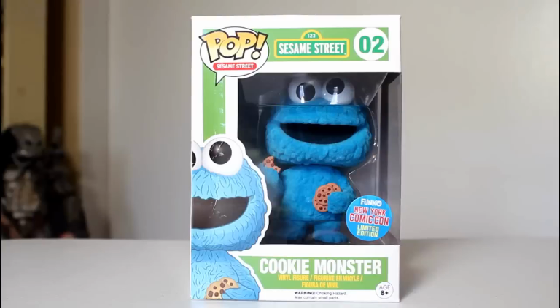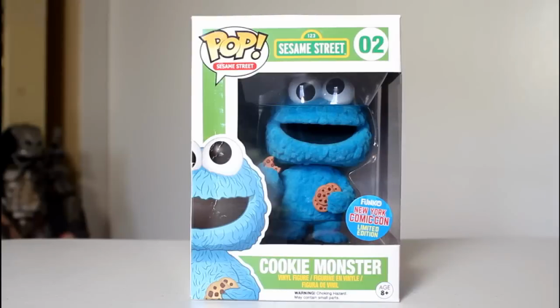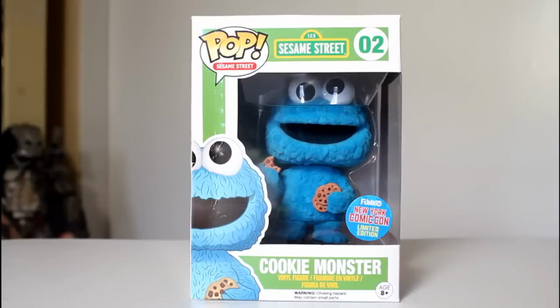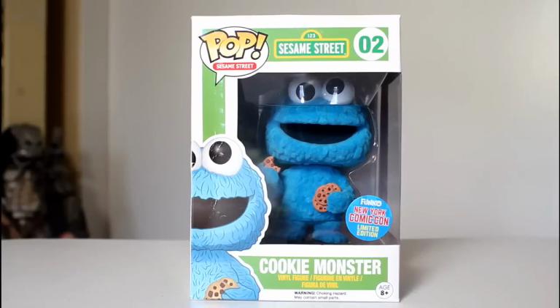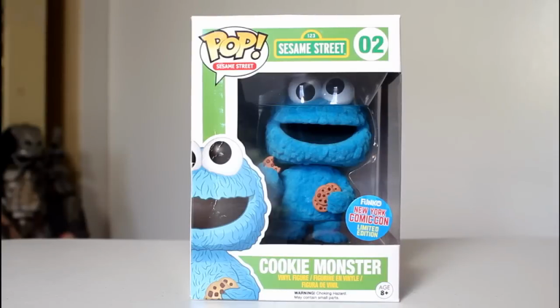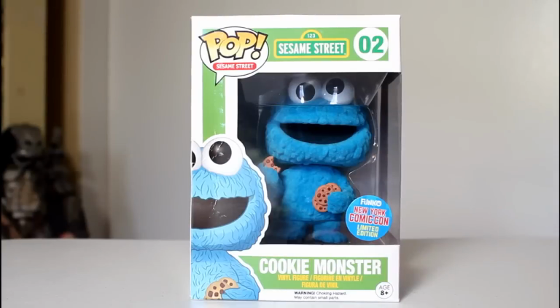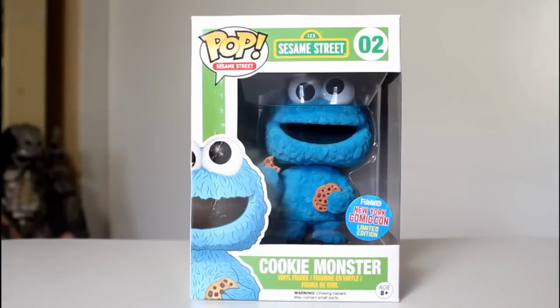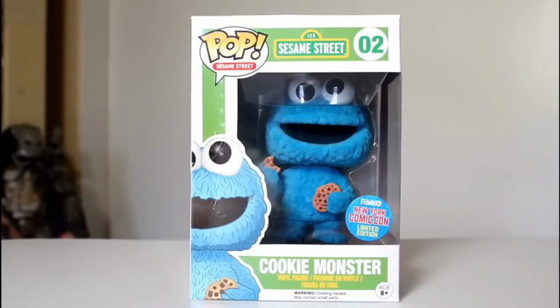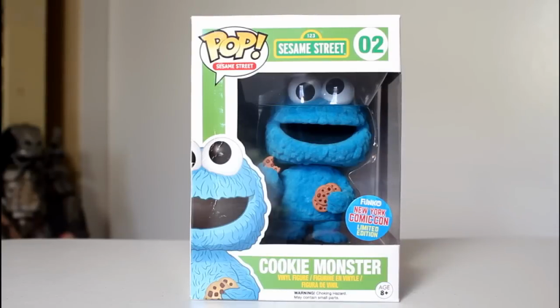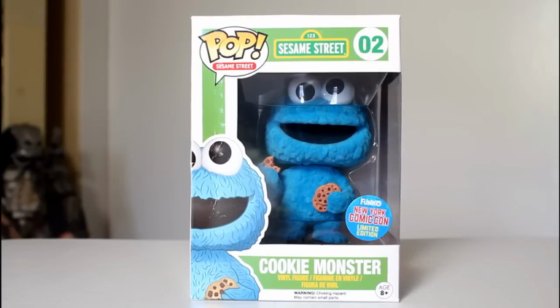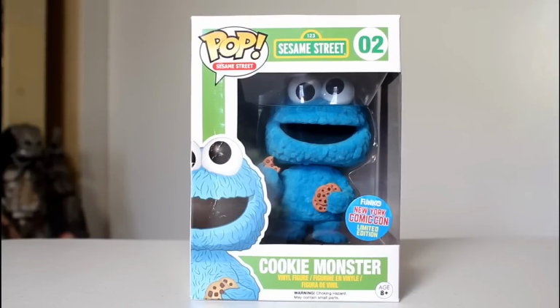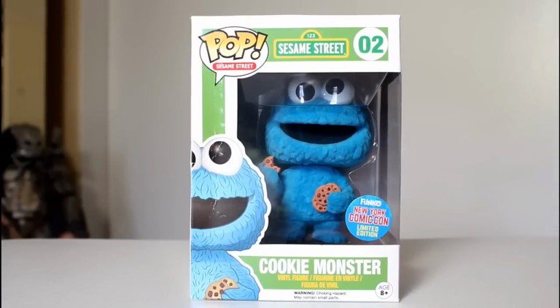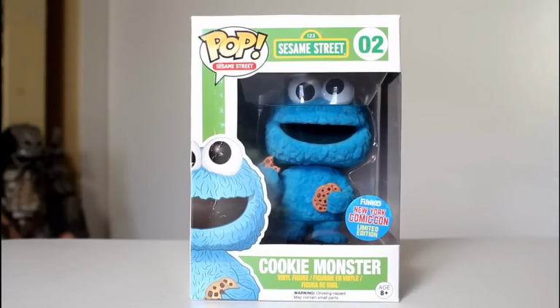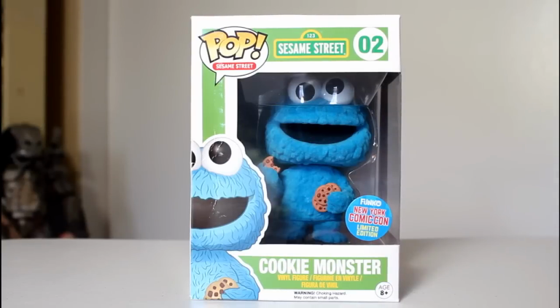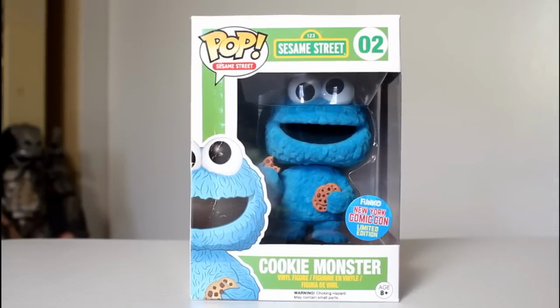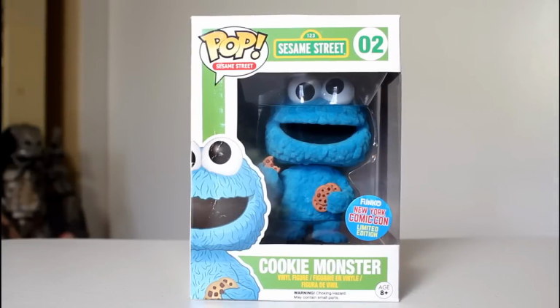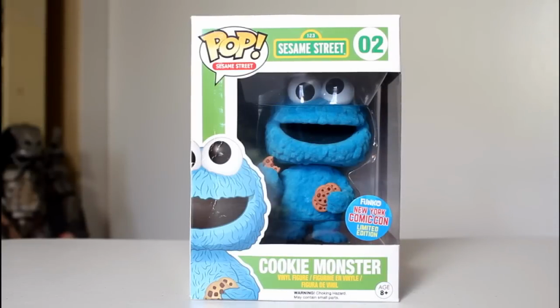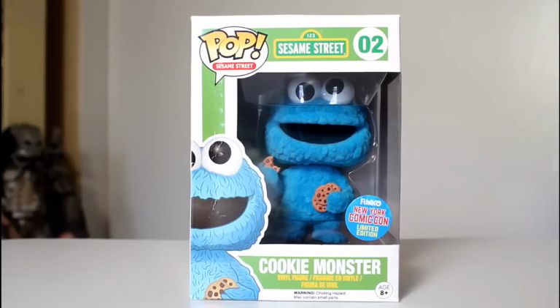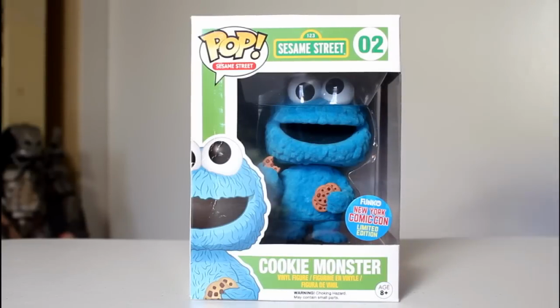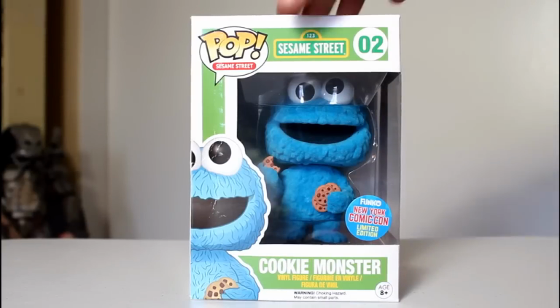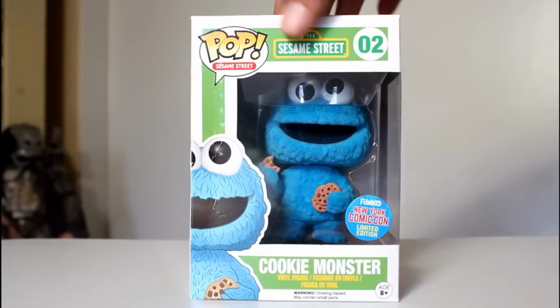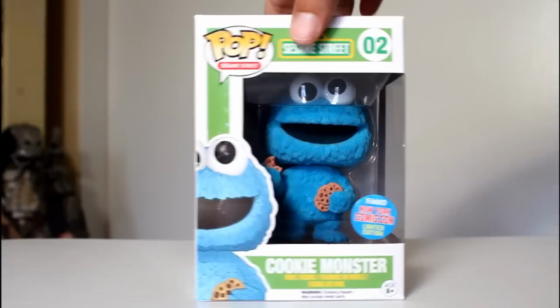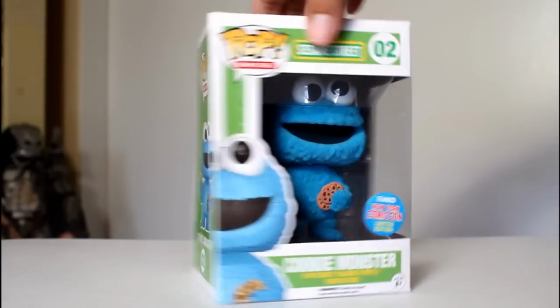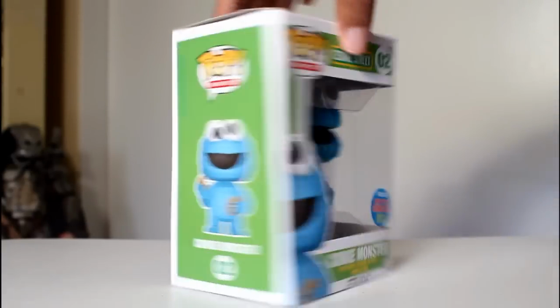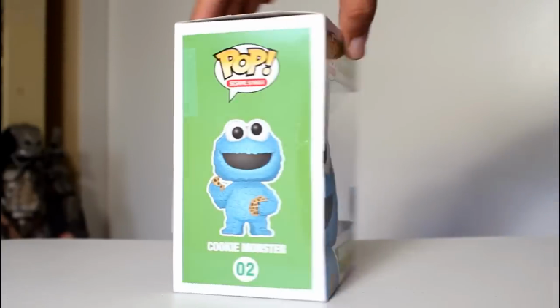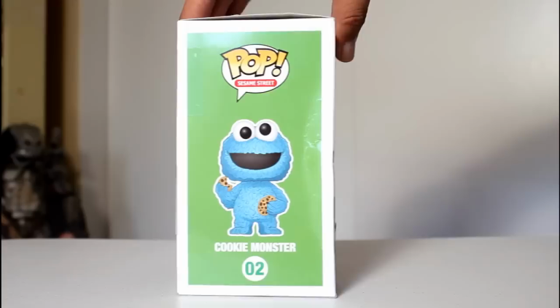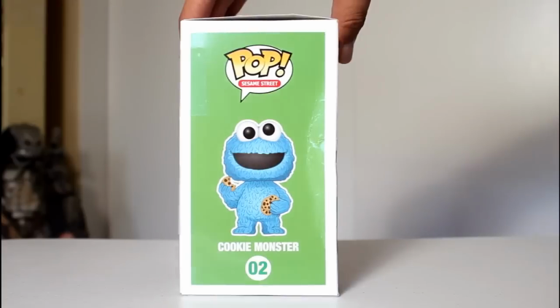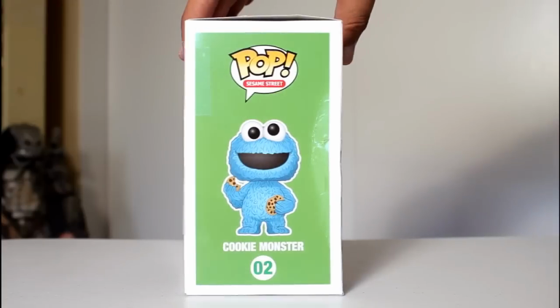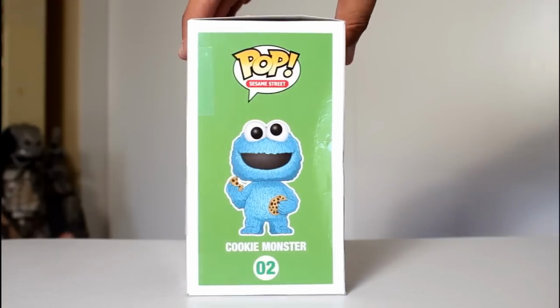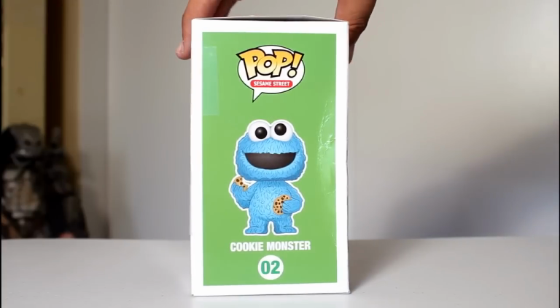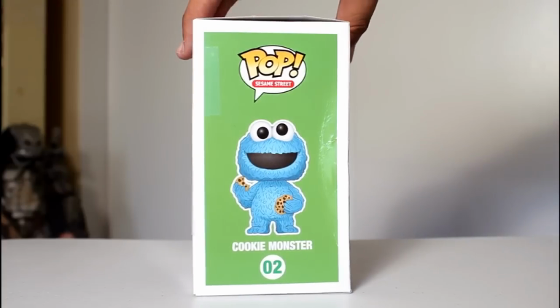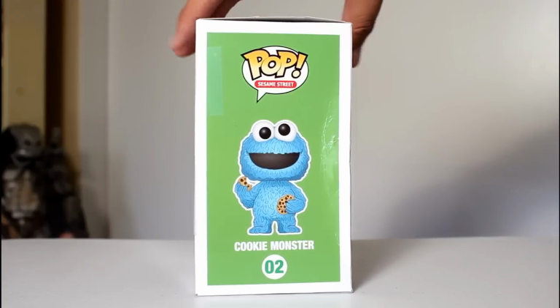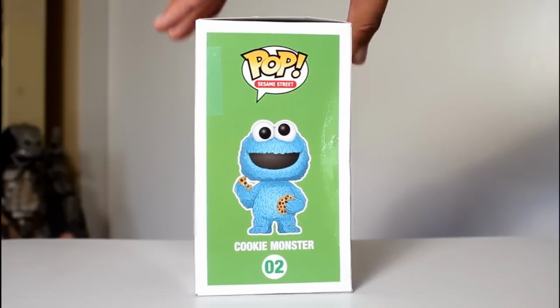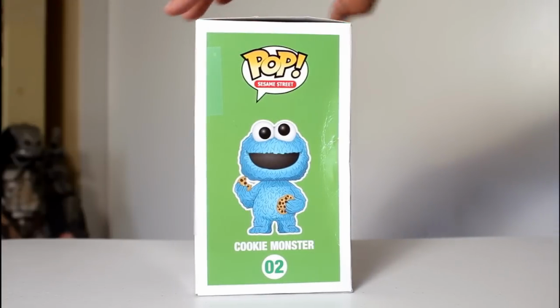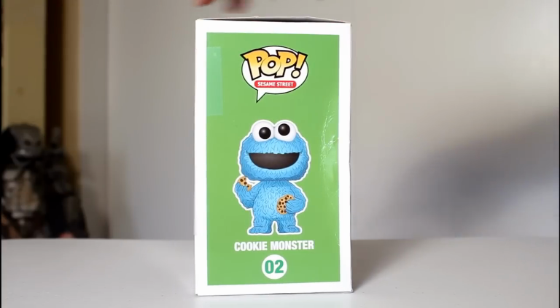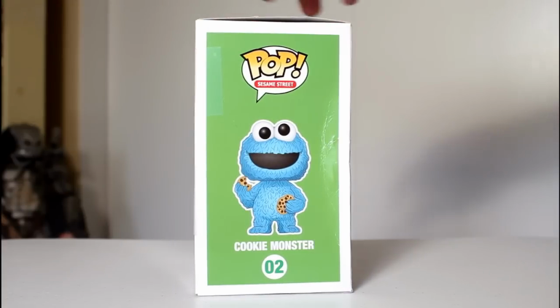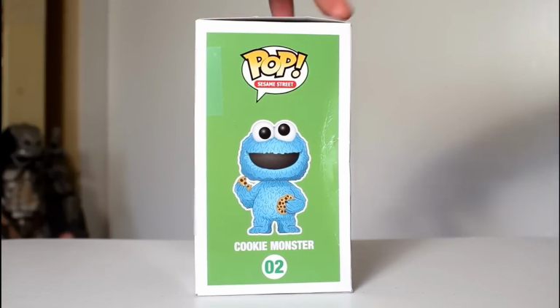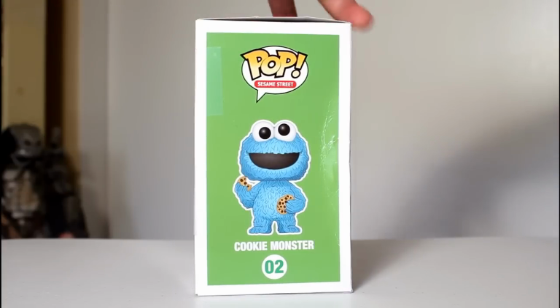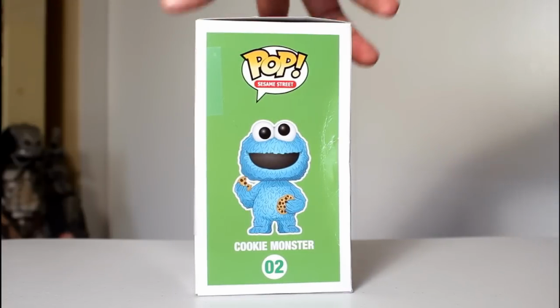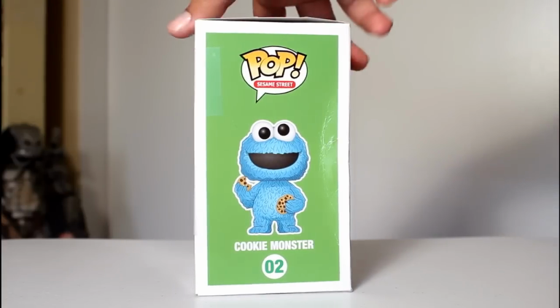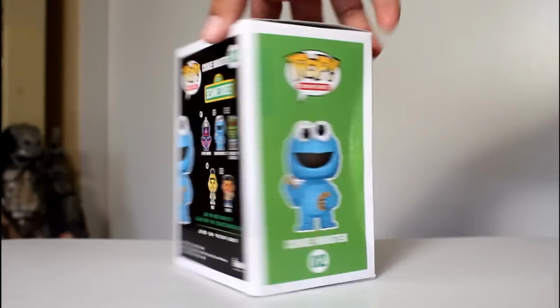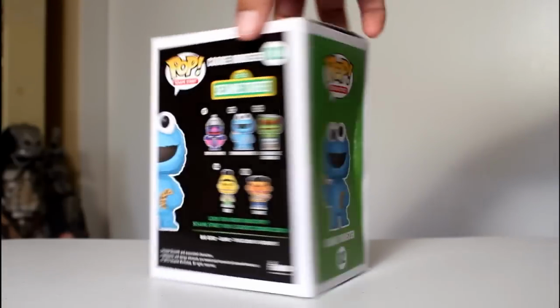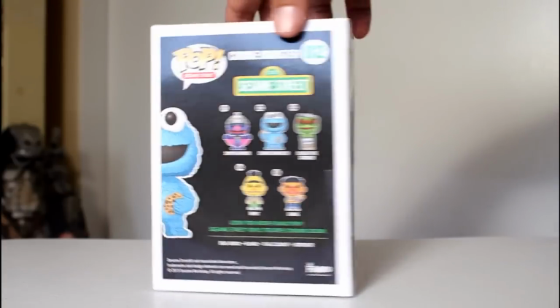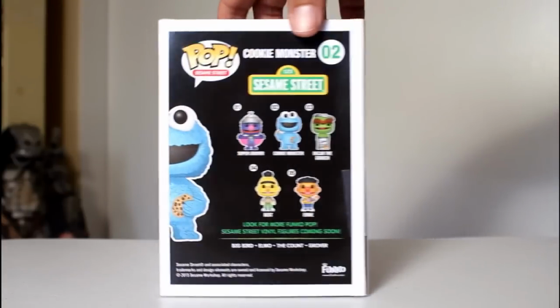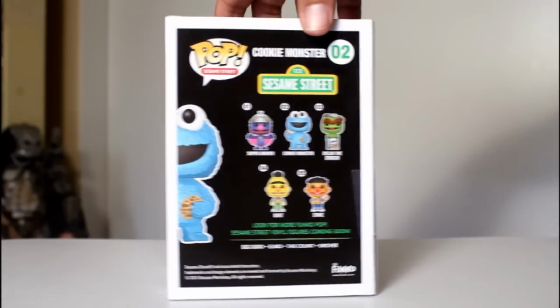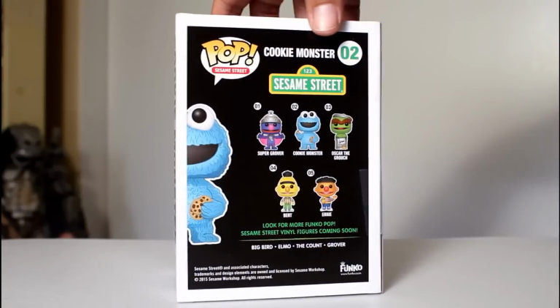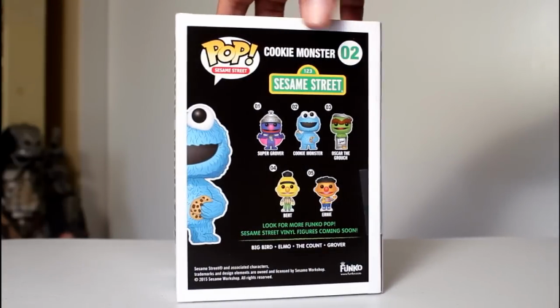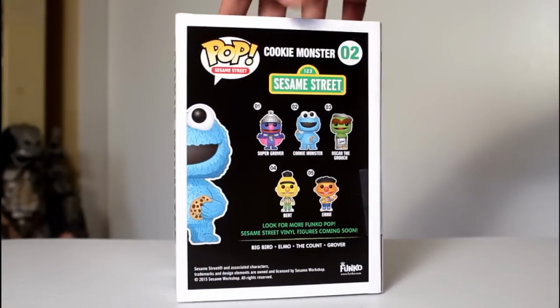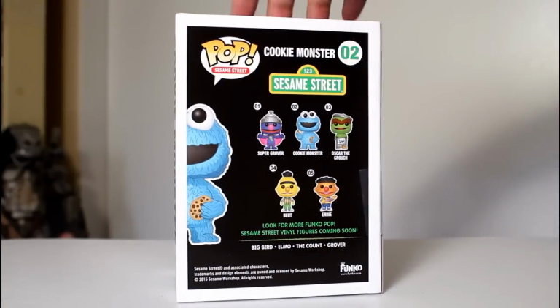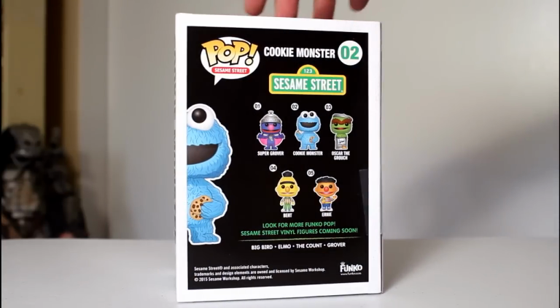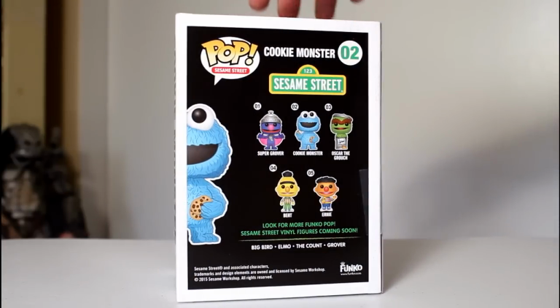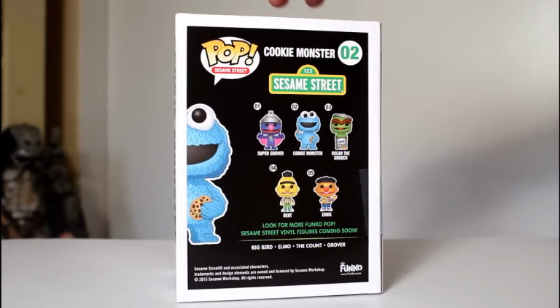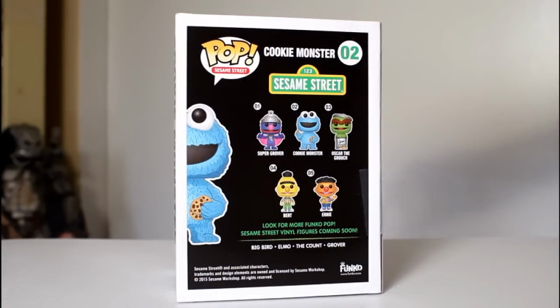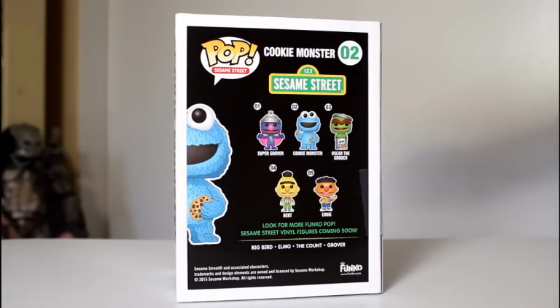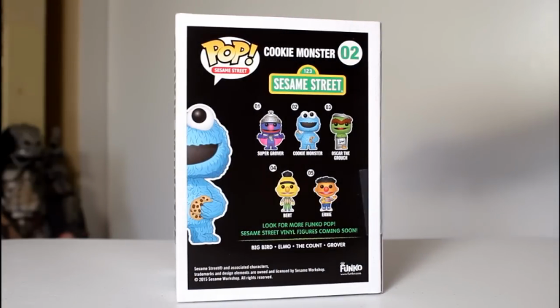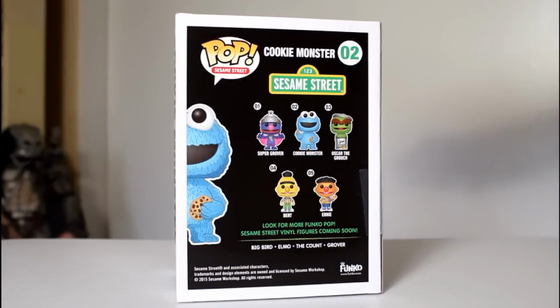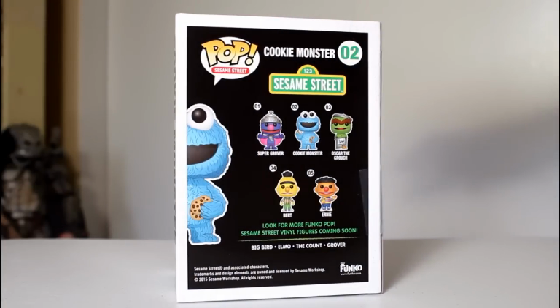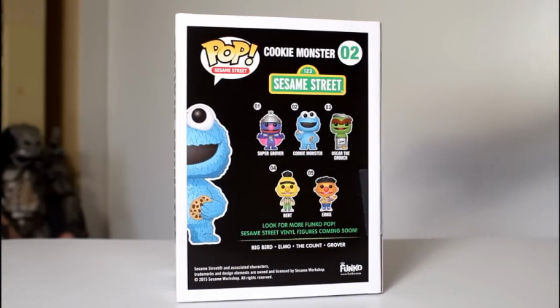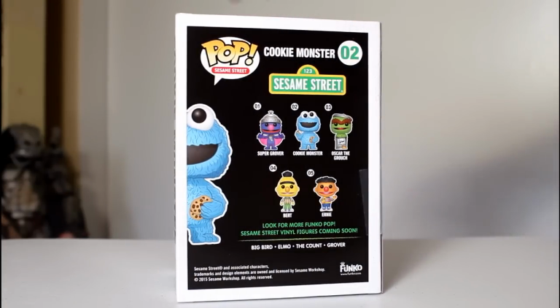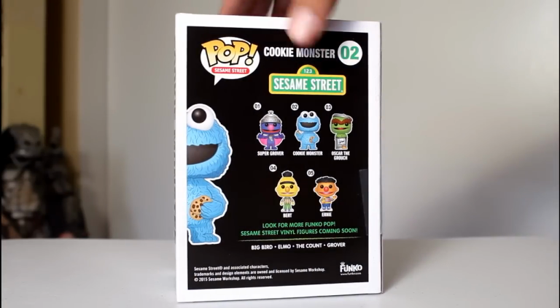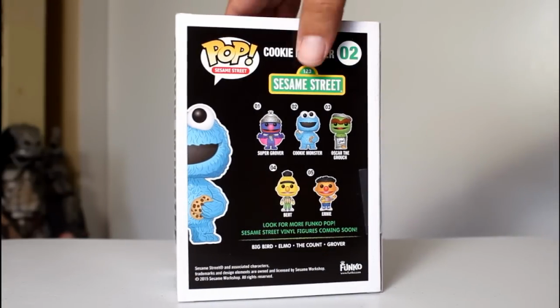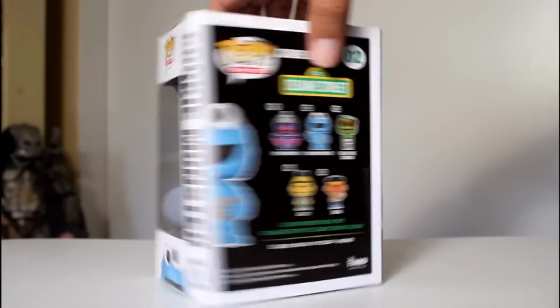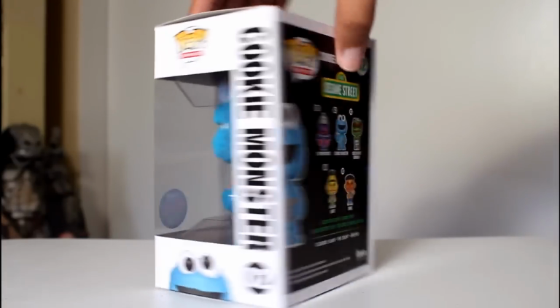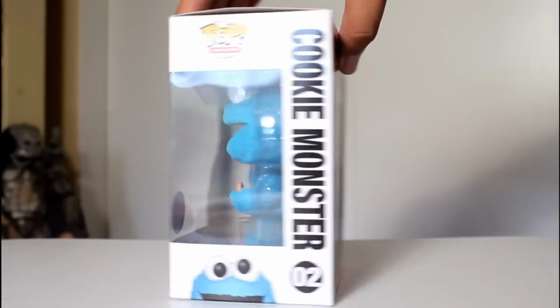Hey, this is John Carlos, and I'm here with a look at the New York Comic-Con exclusive Funko Pop of Cookie Monster that I got at Barnes & Noble.